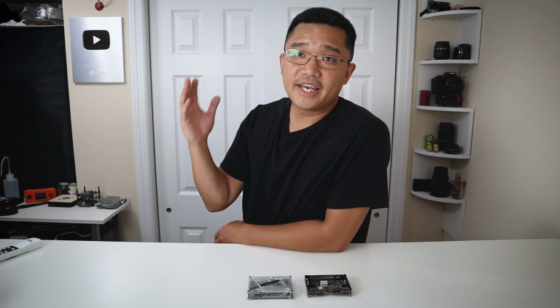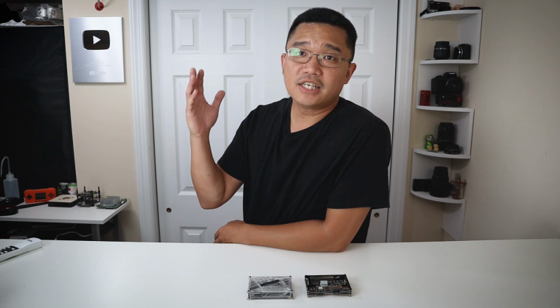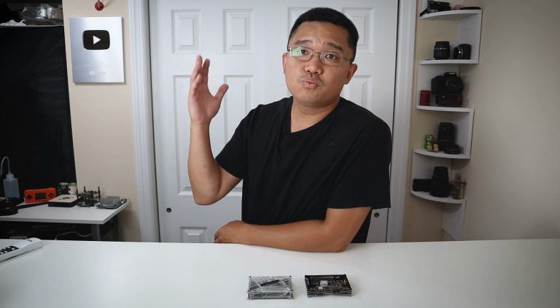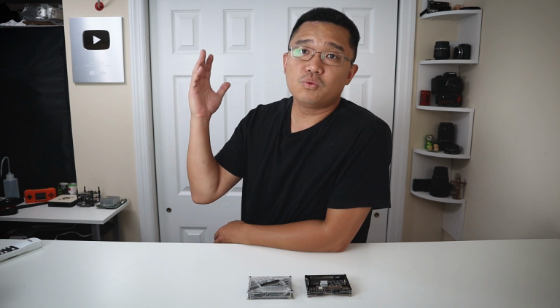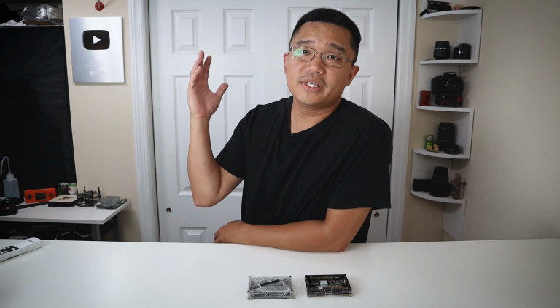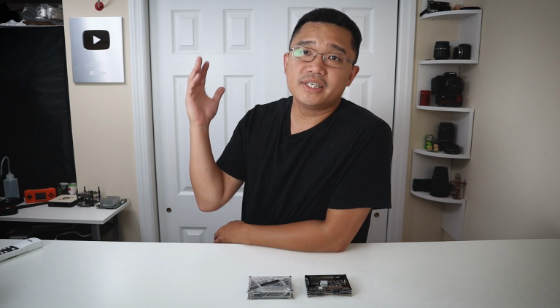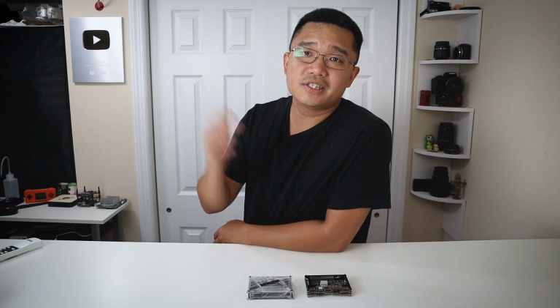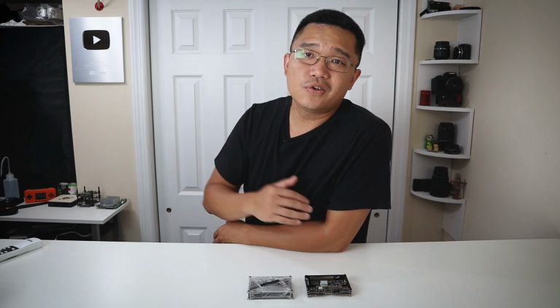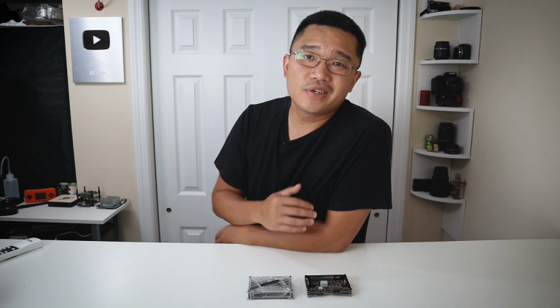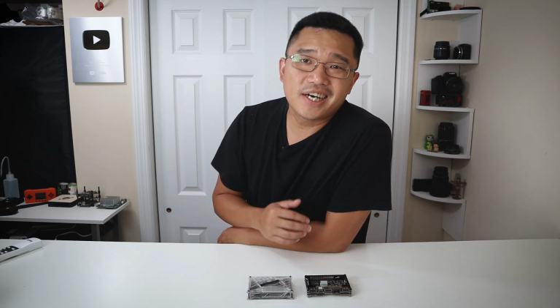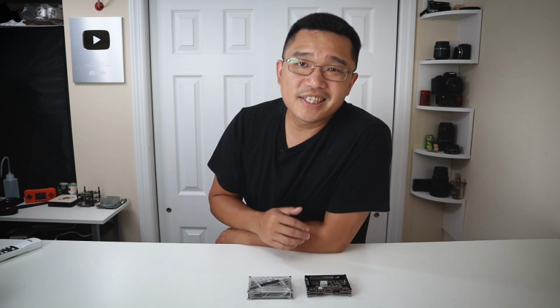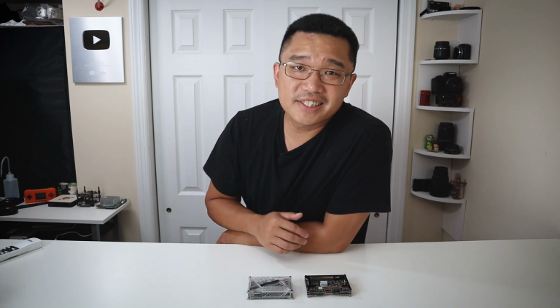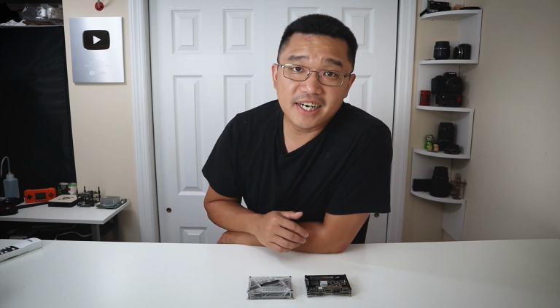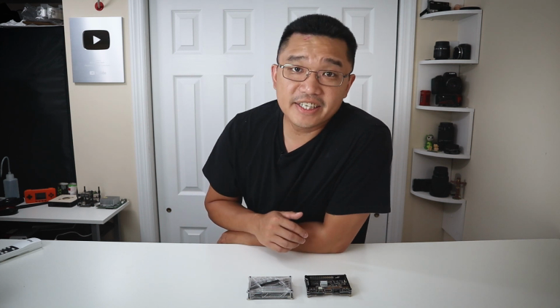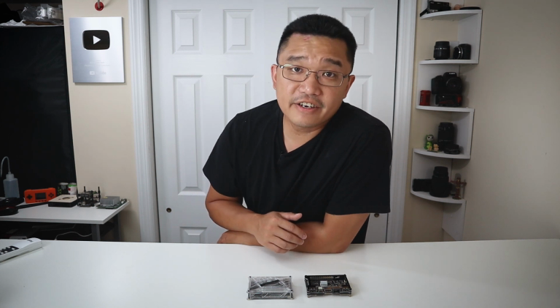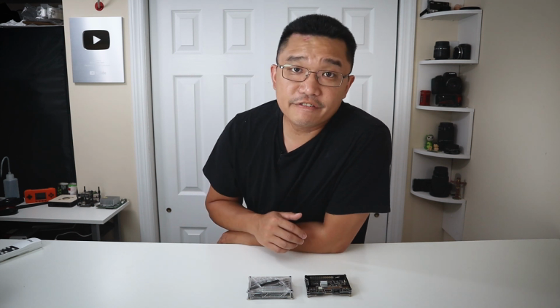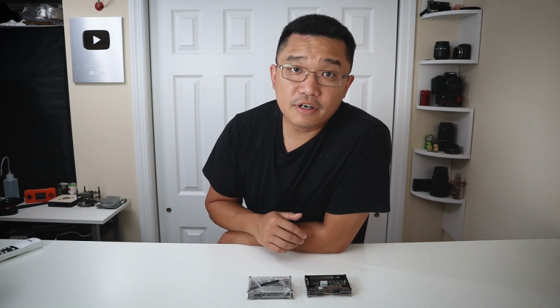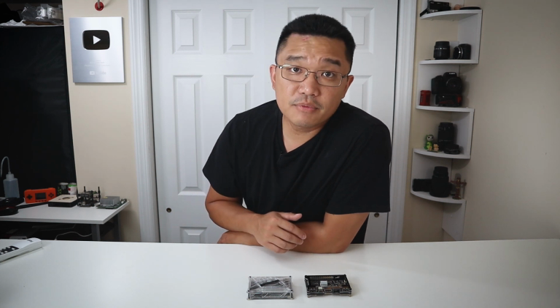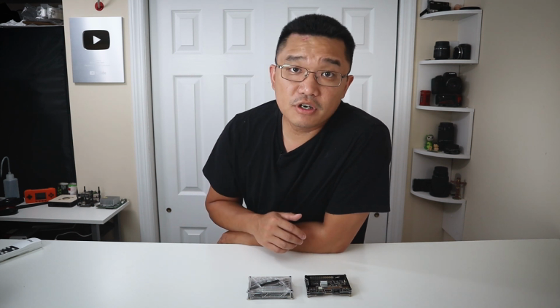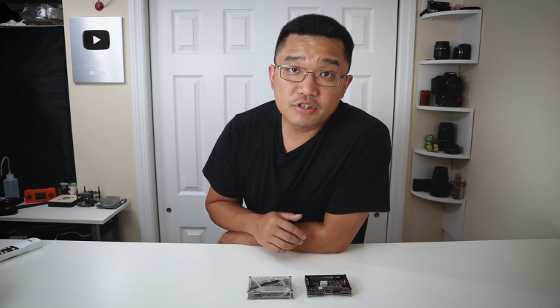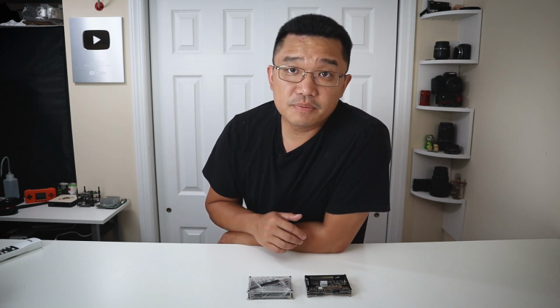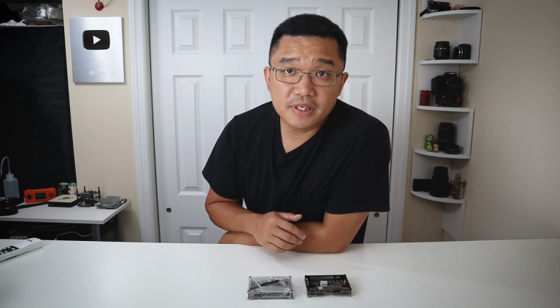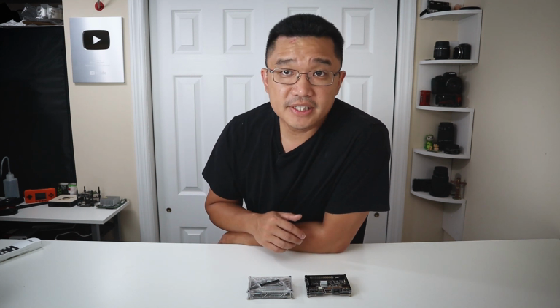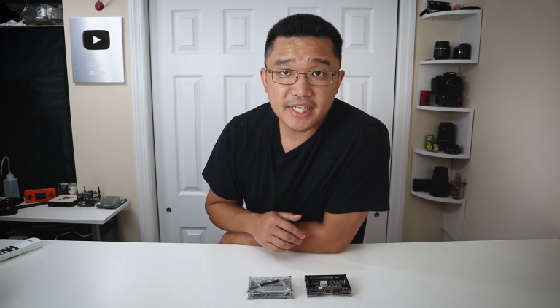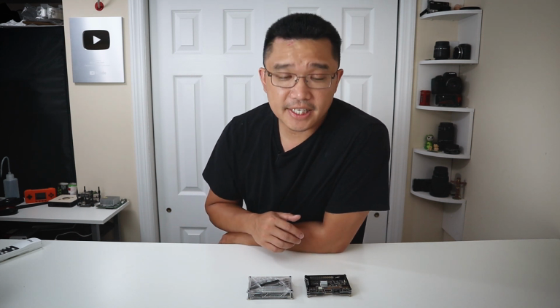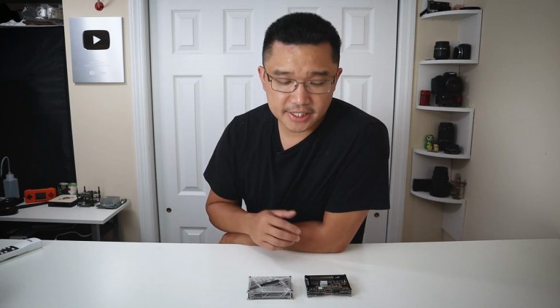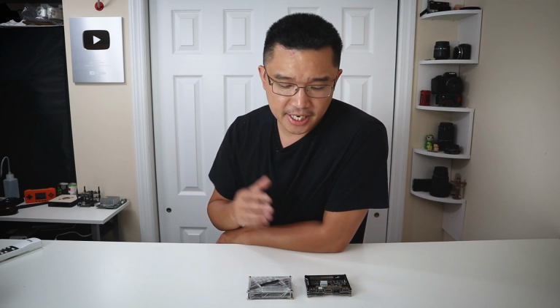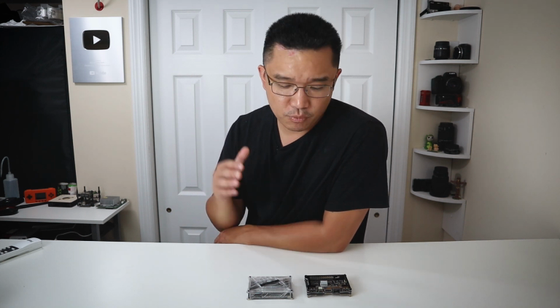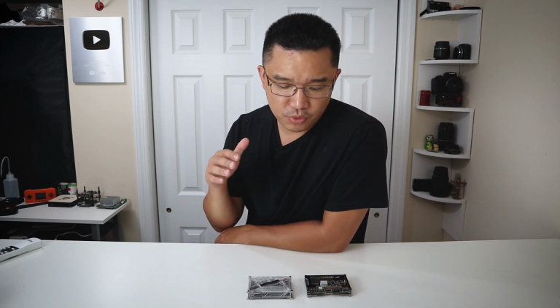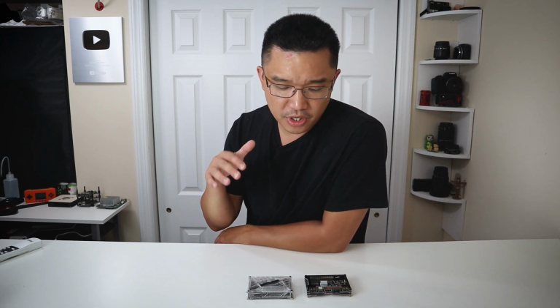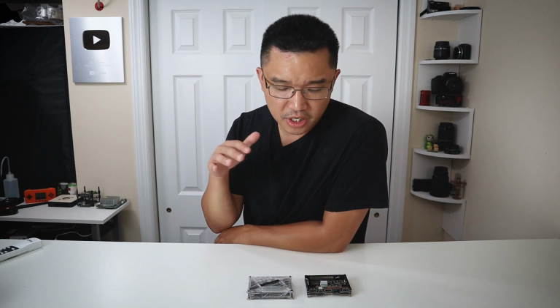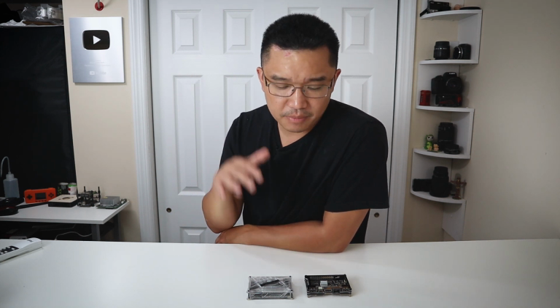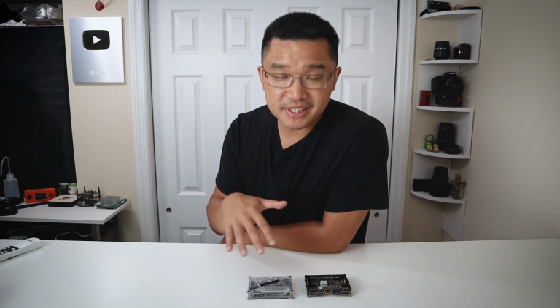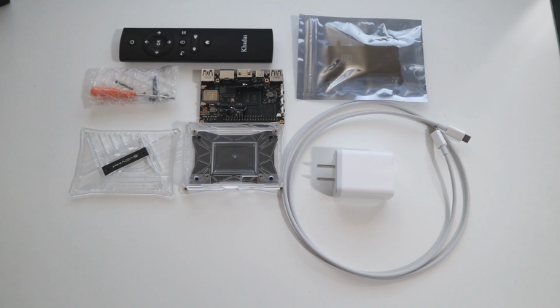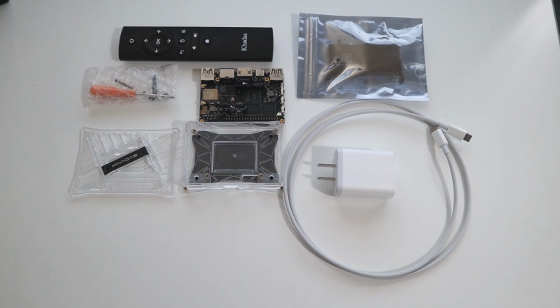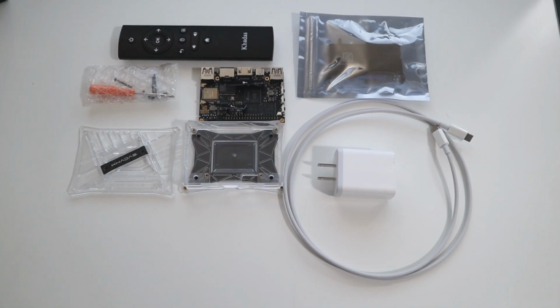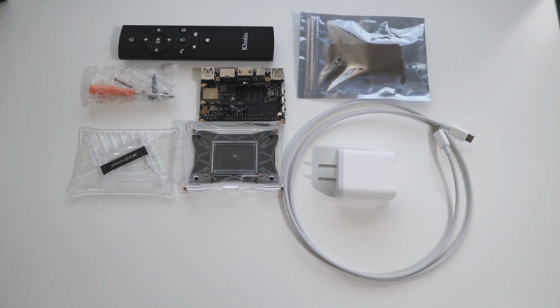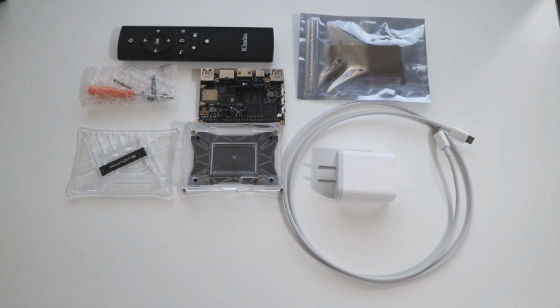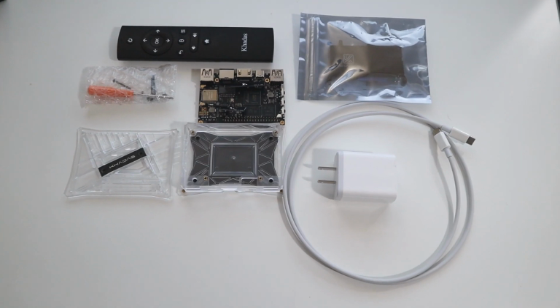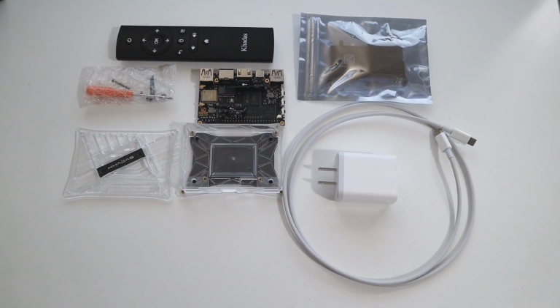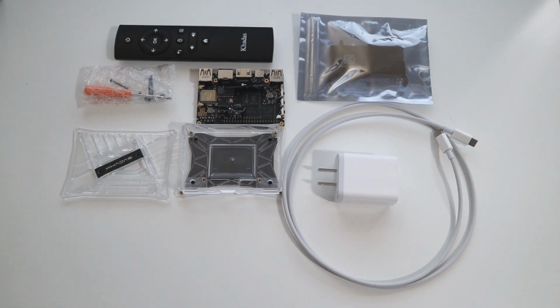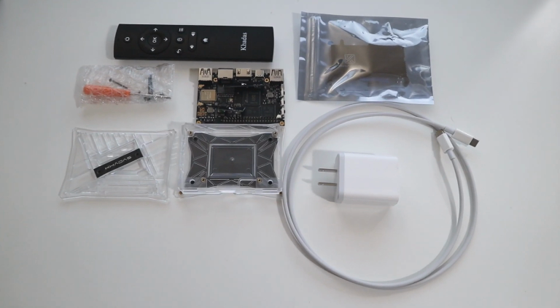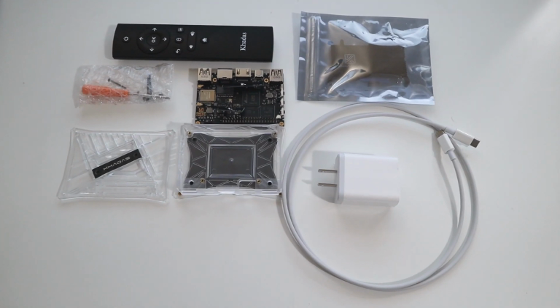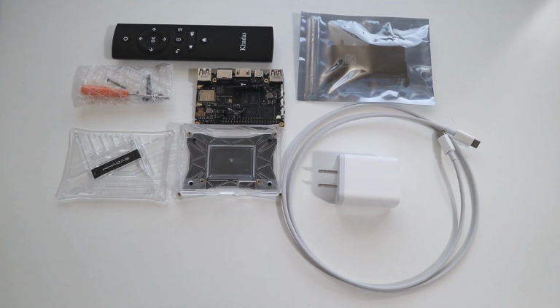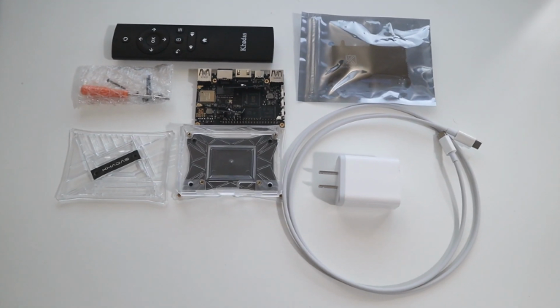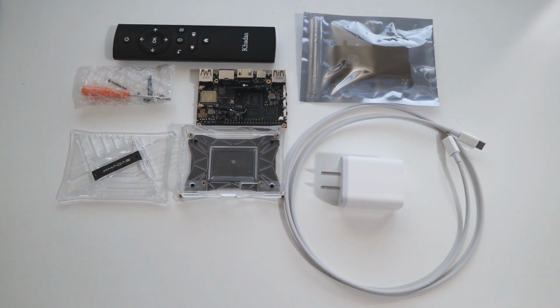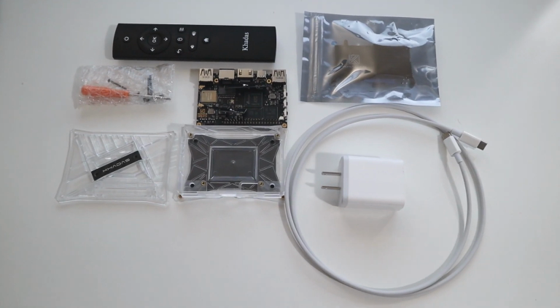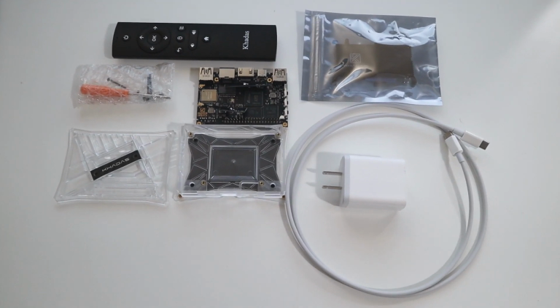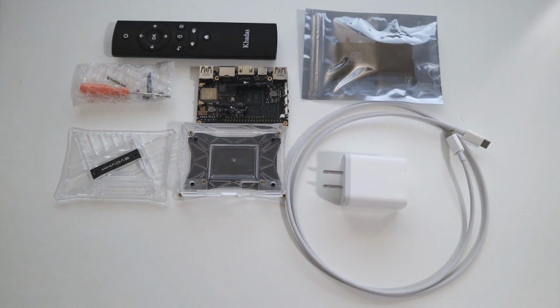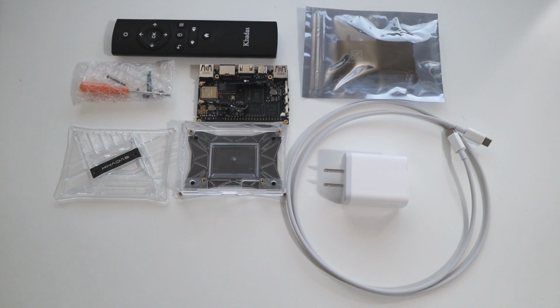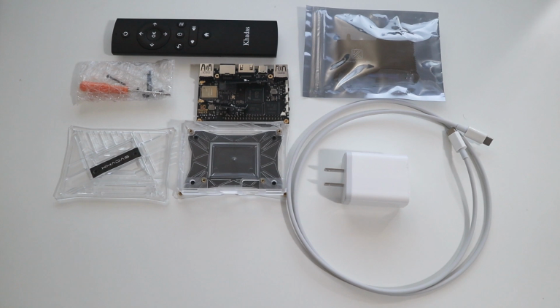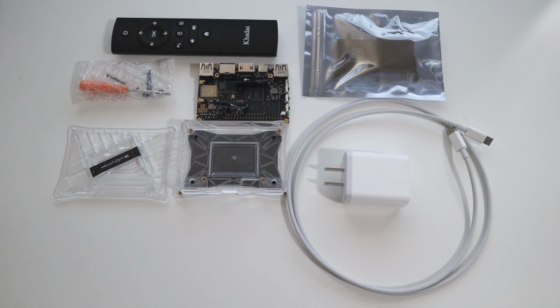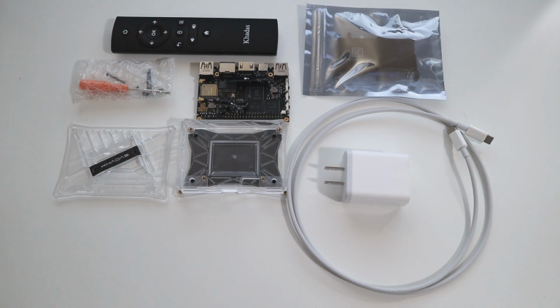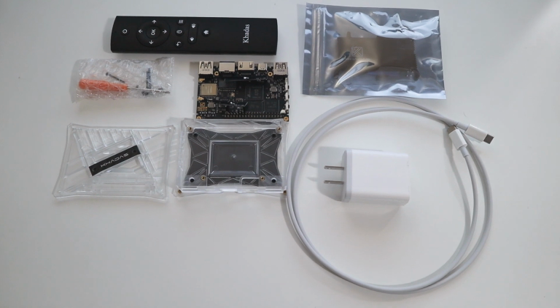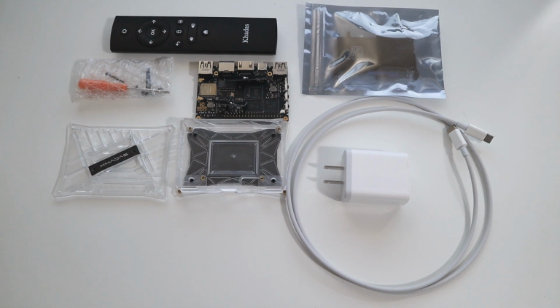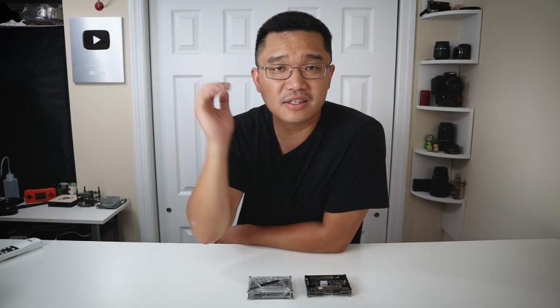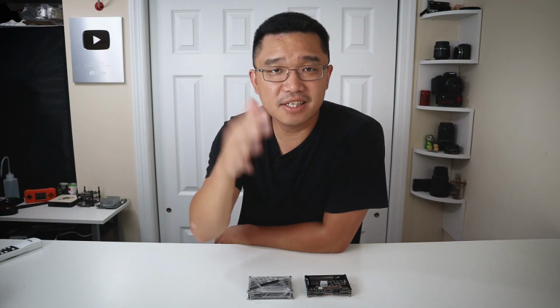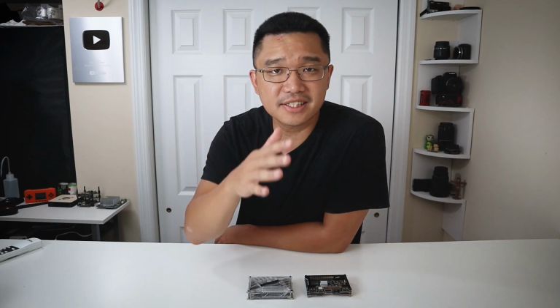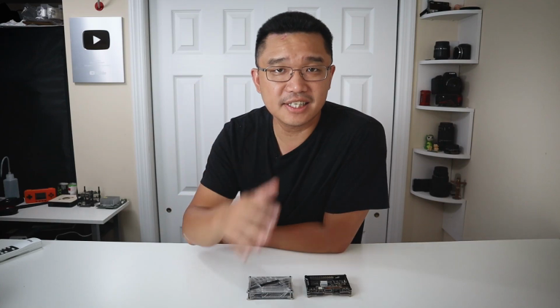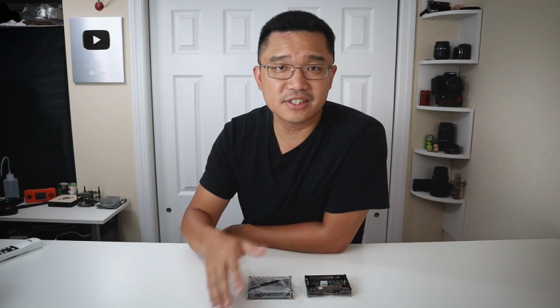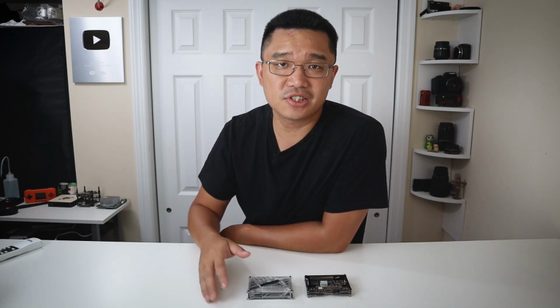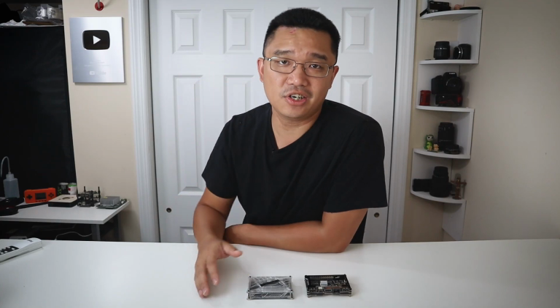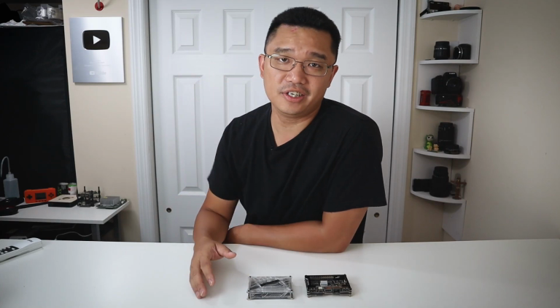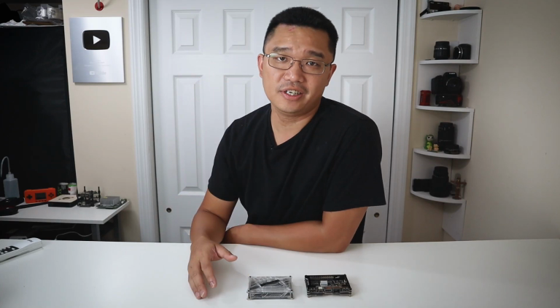Hey guys, what is going on? It's Don here from Nova Spirit Tech and today we are going to be taking a look at the Khadas Vim 3. So let's get started.